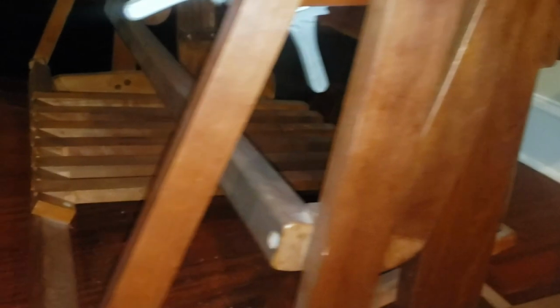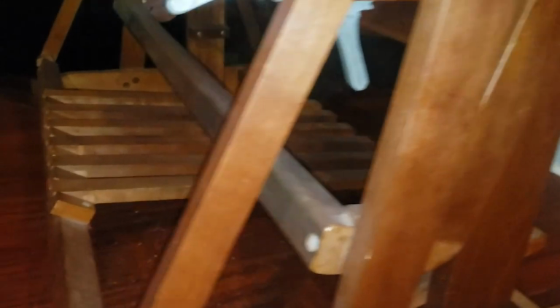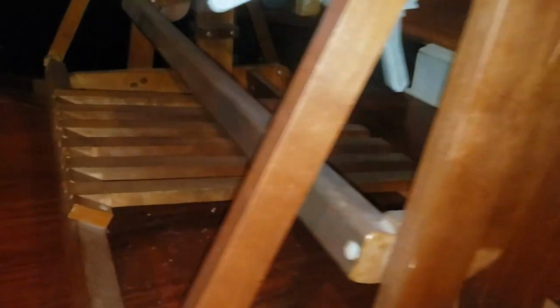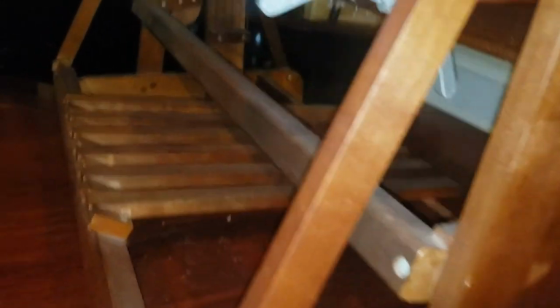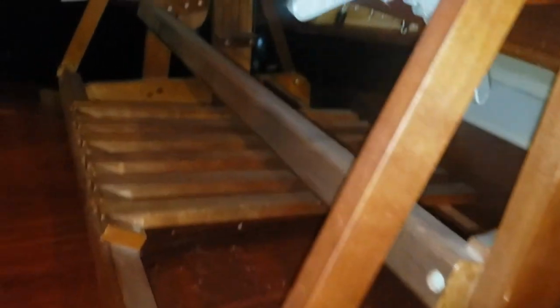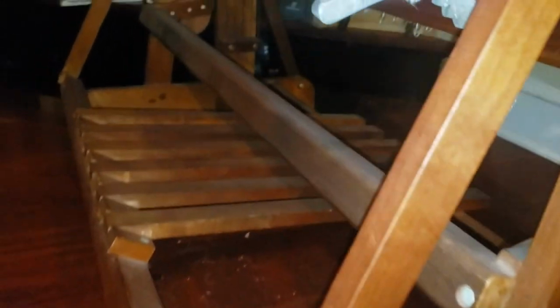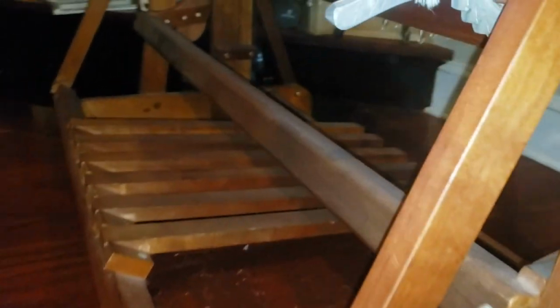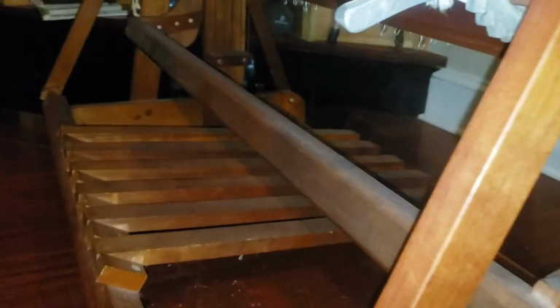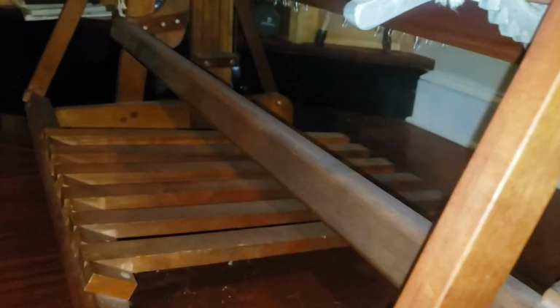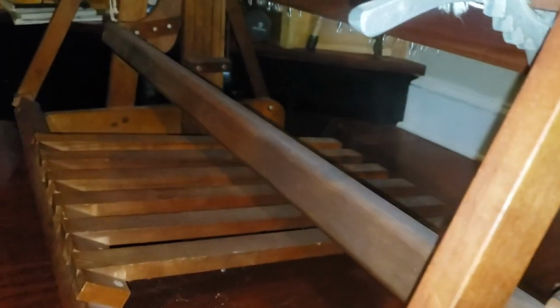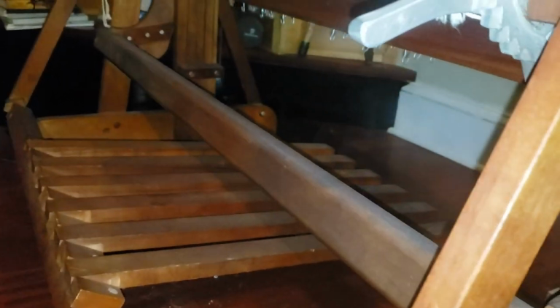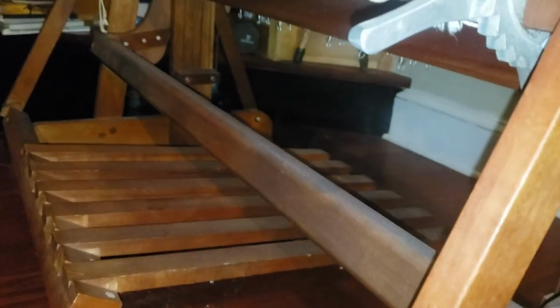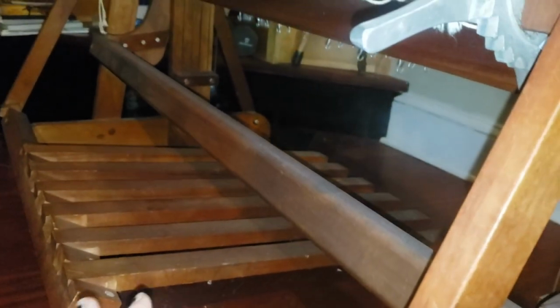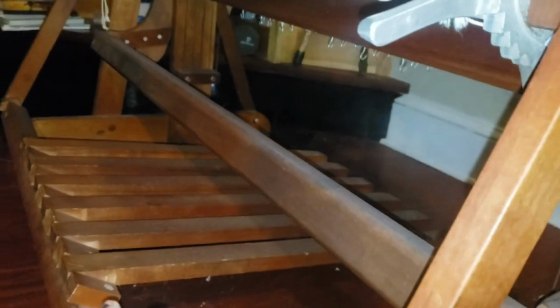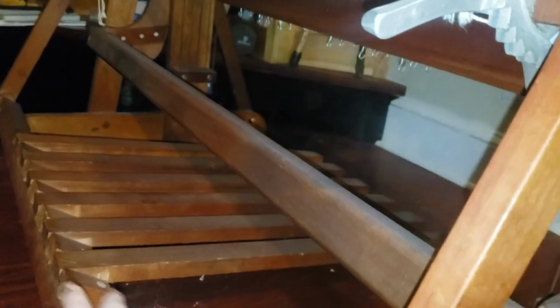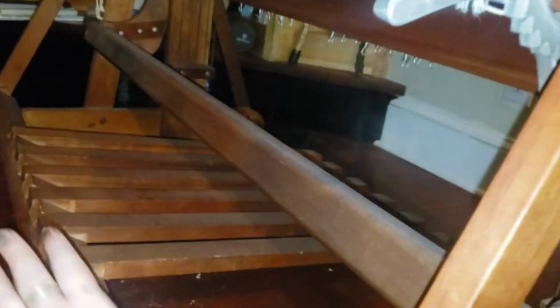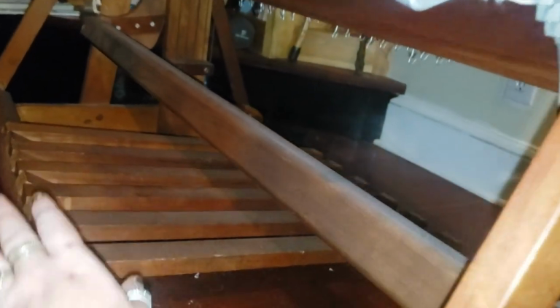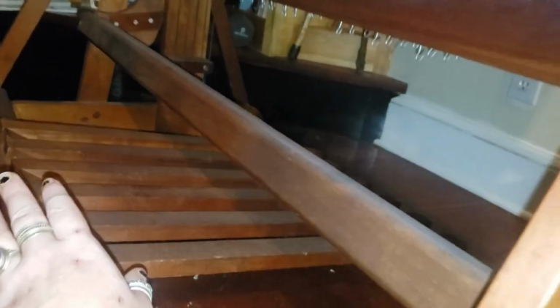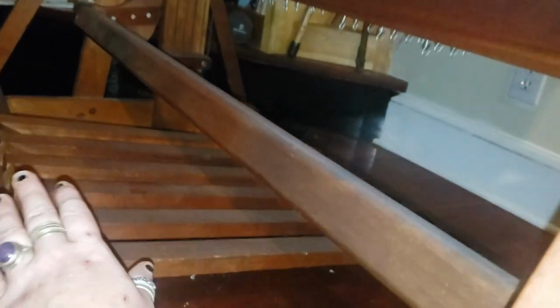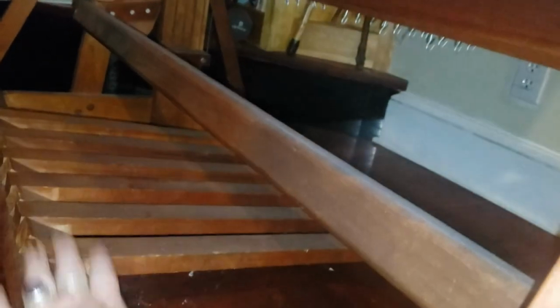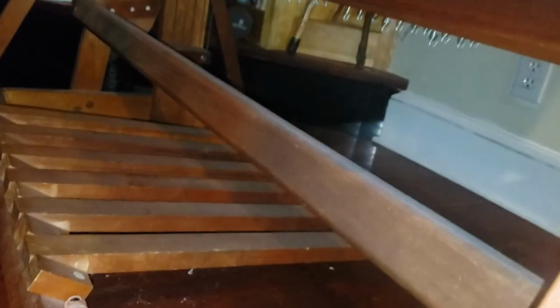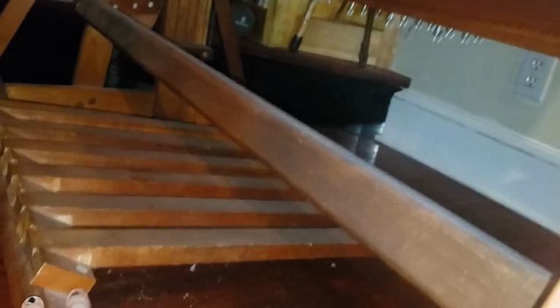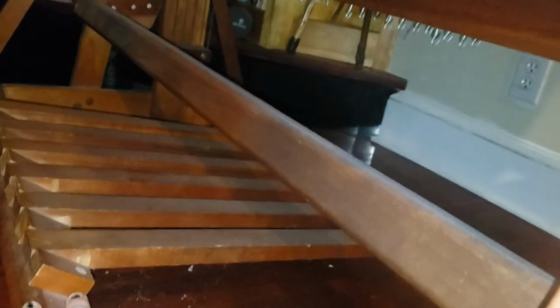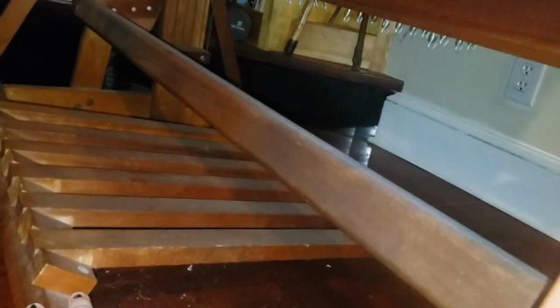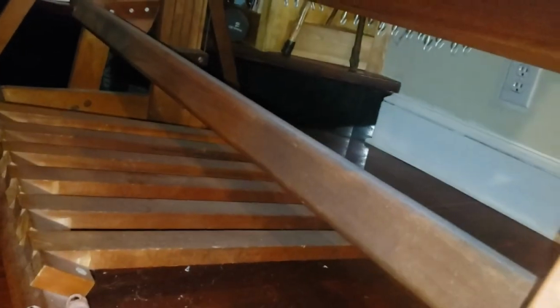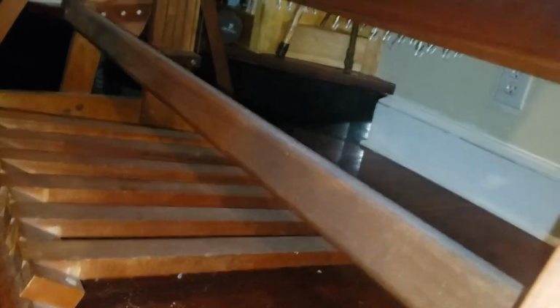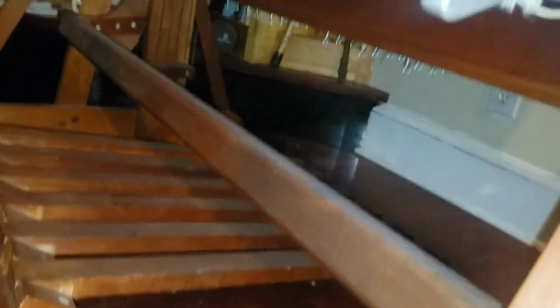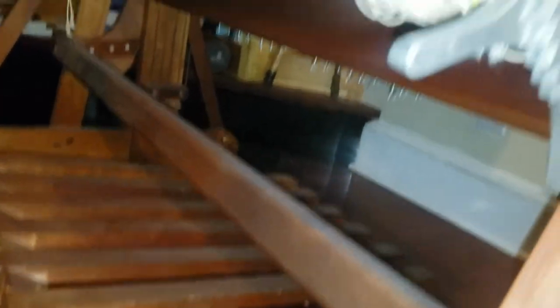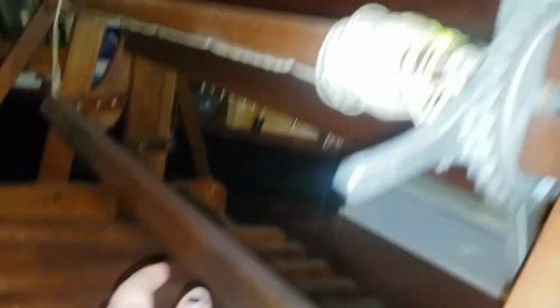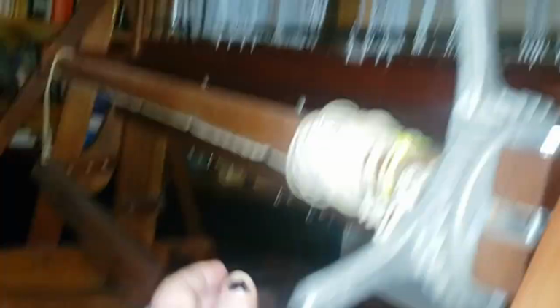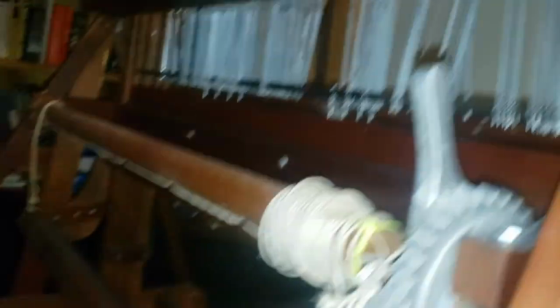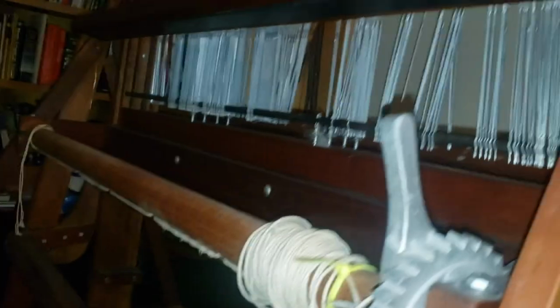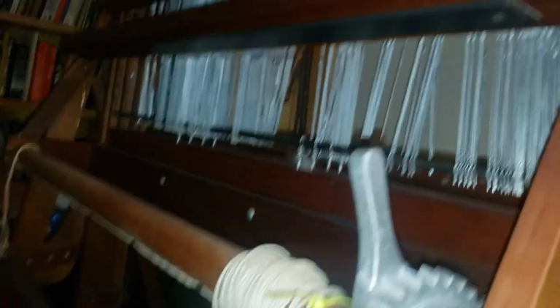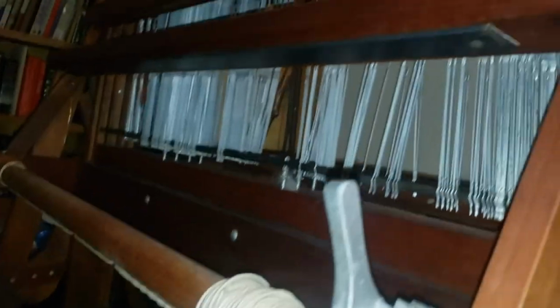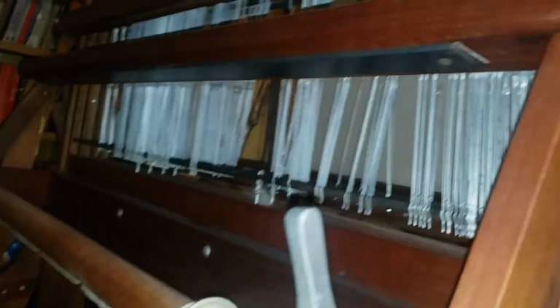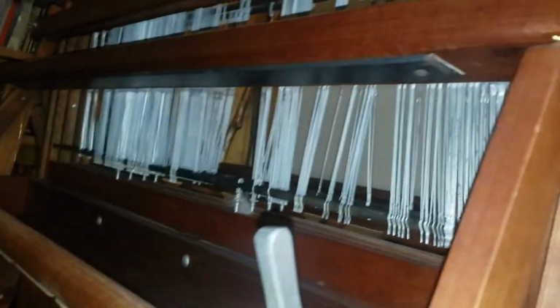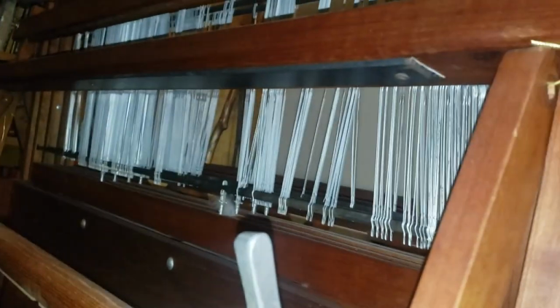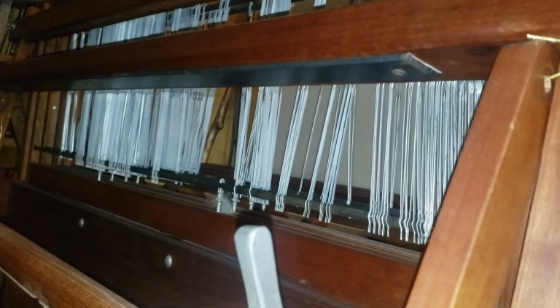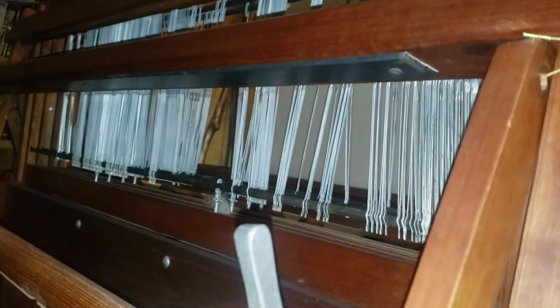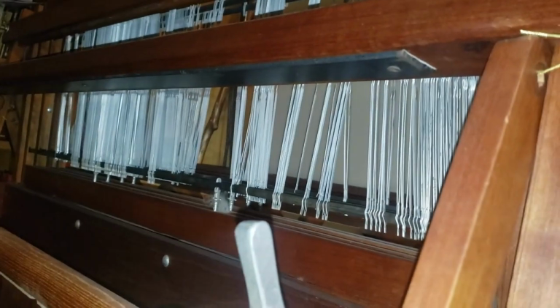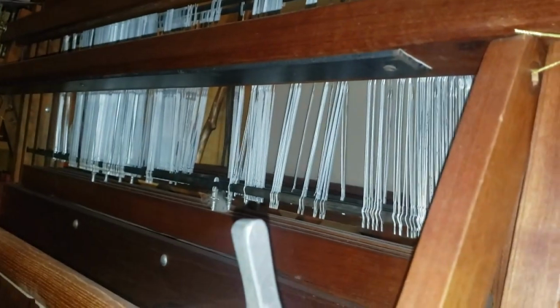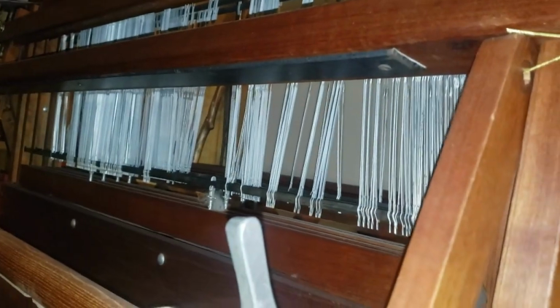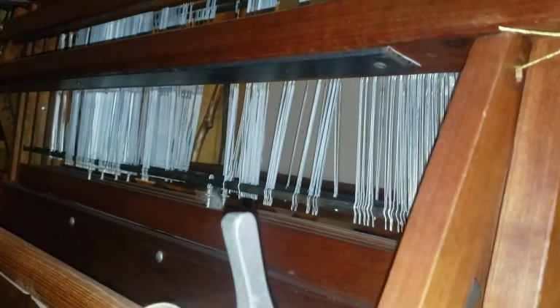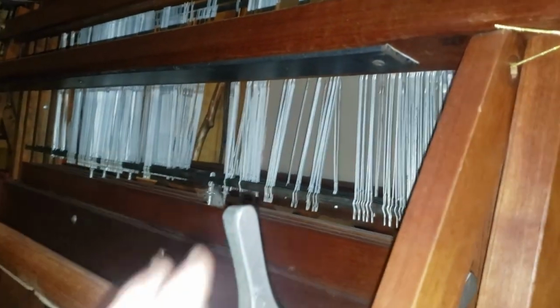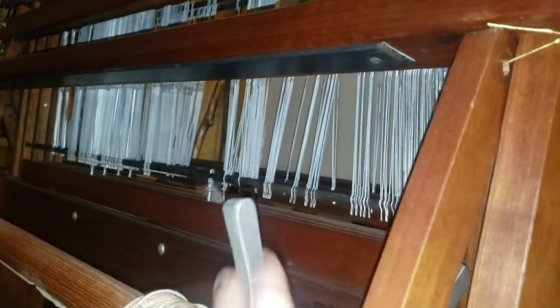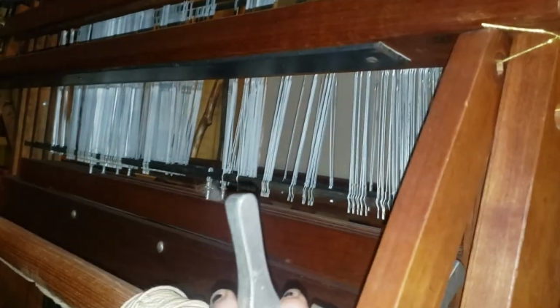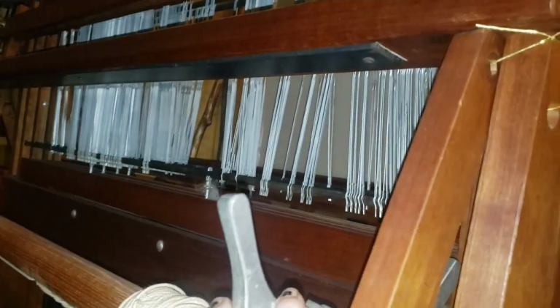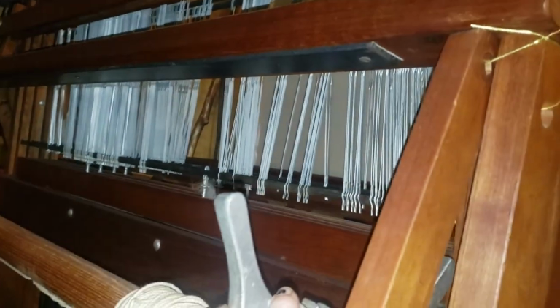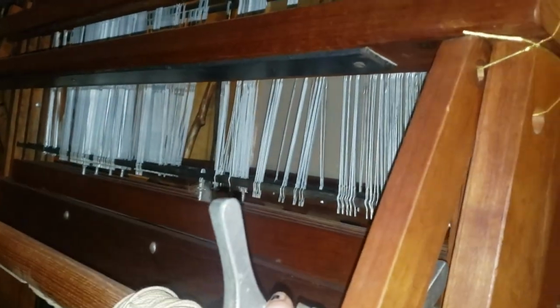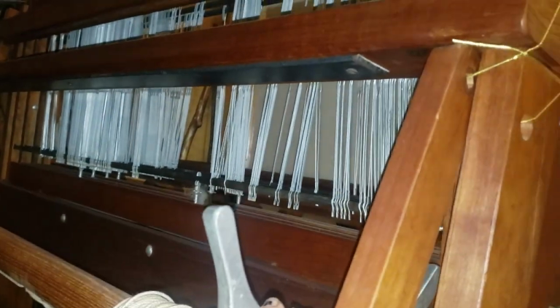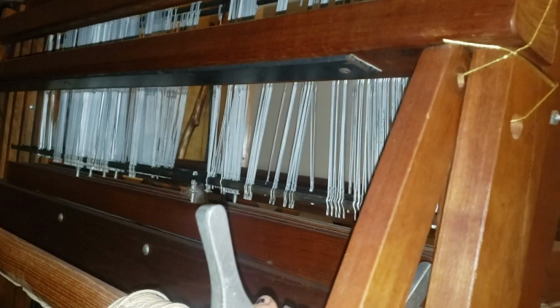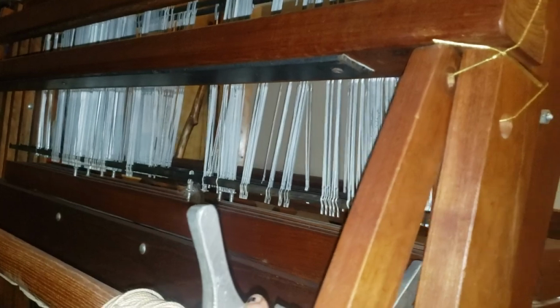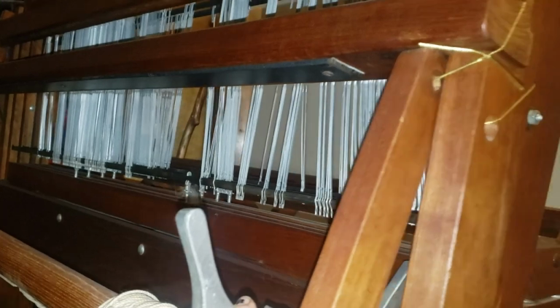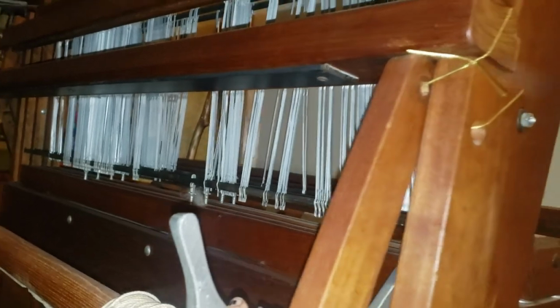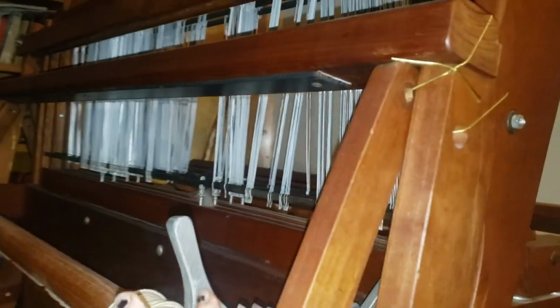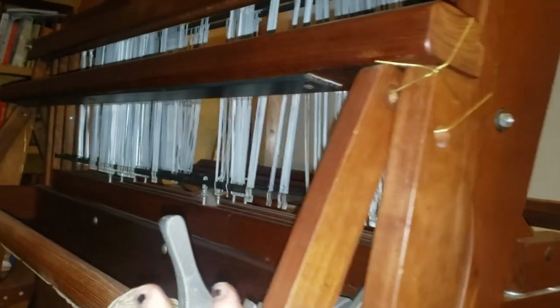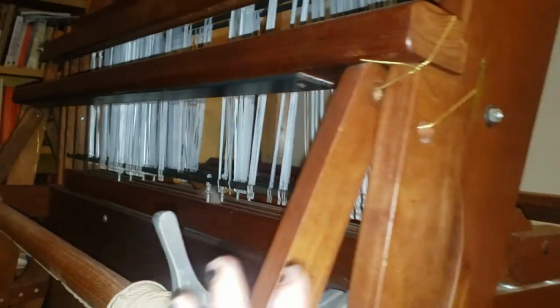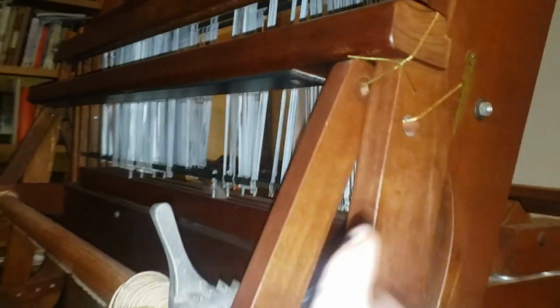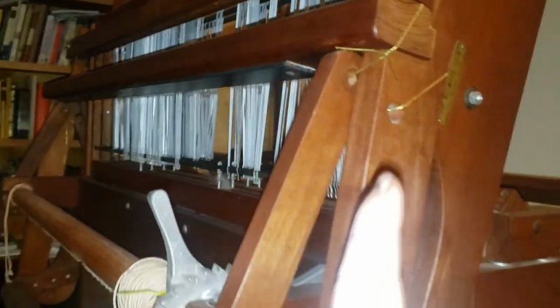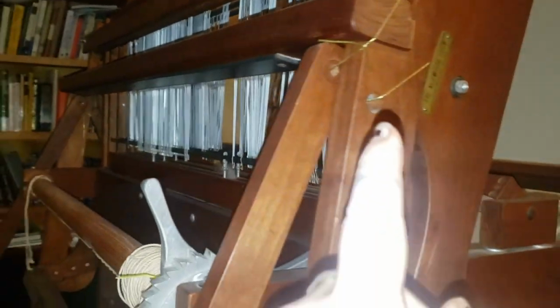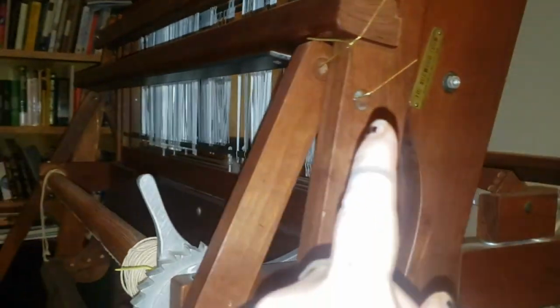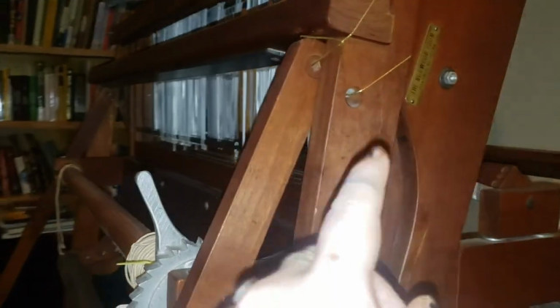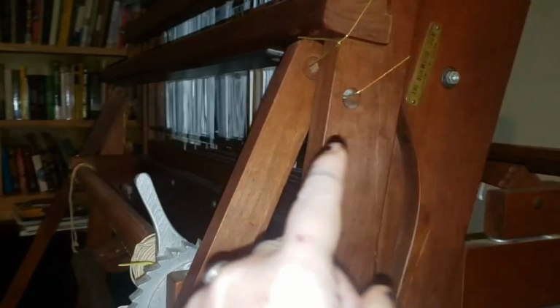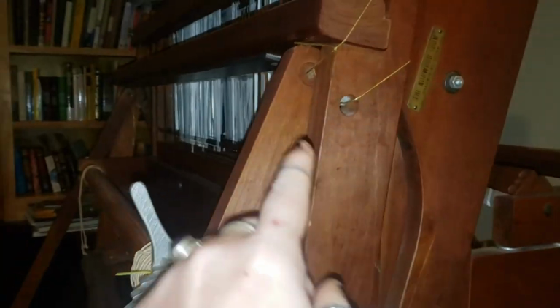I haven't even started anything, and I'm already rummaging in the cabinets for chocolate to make myself feel better. So that's a great start.